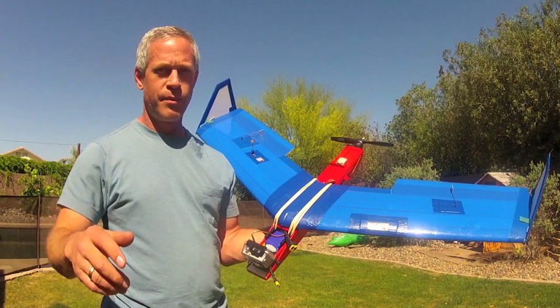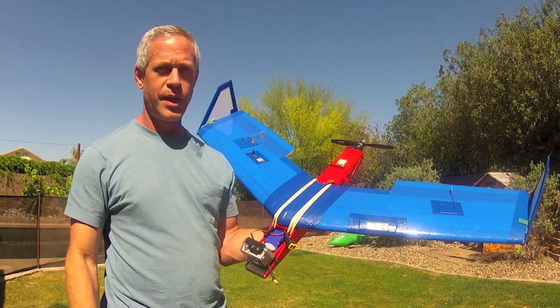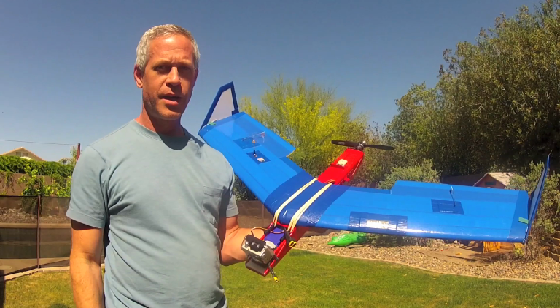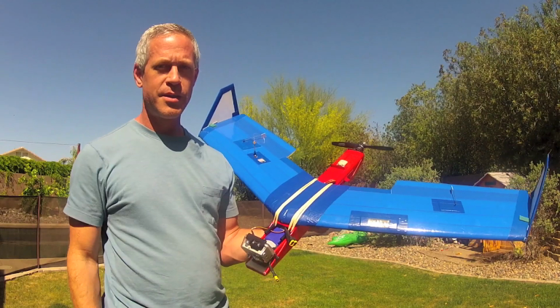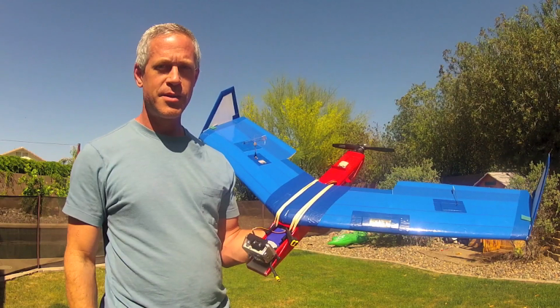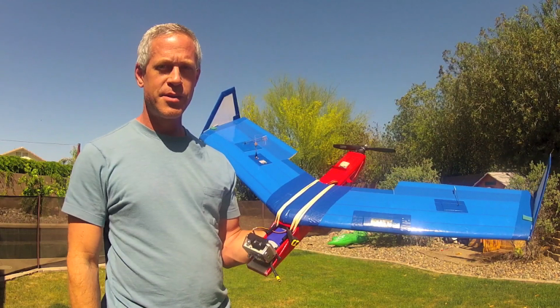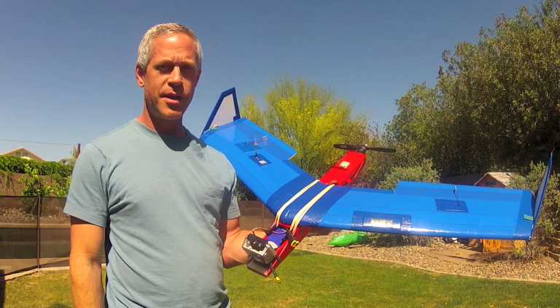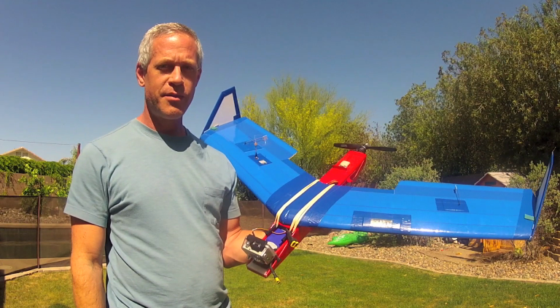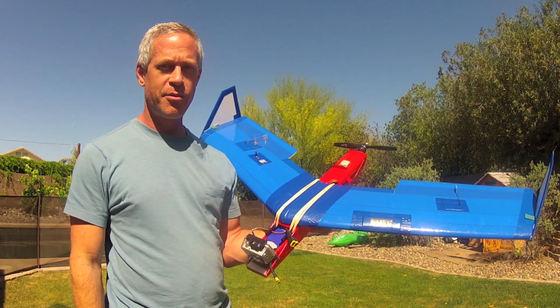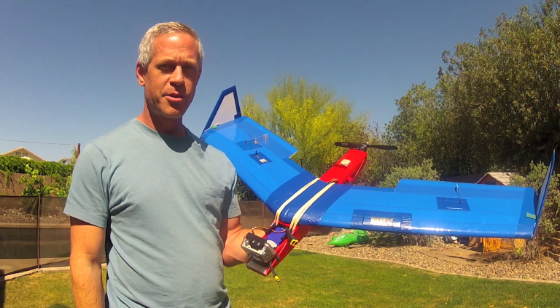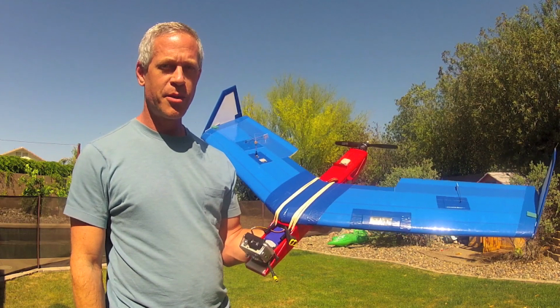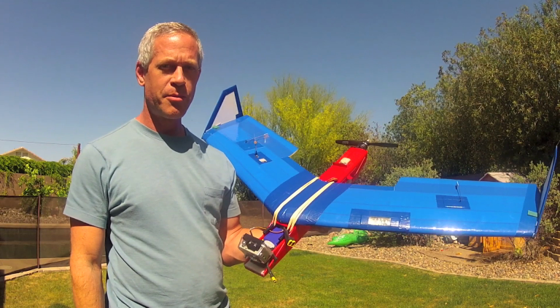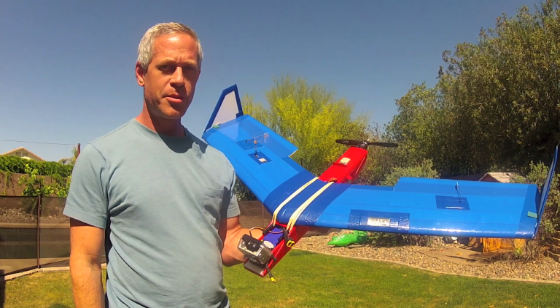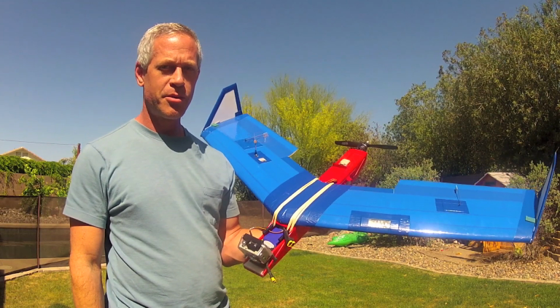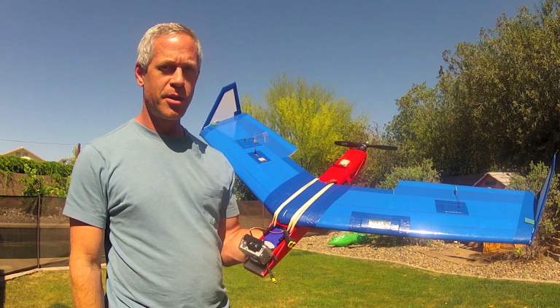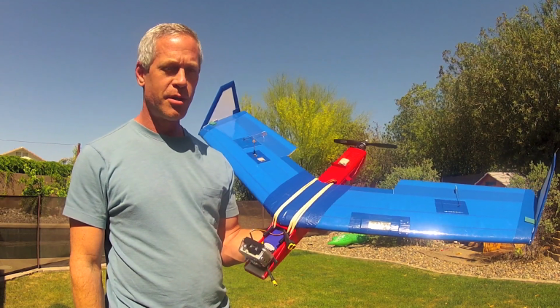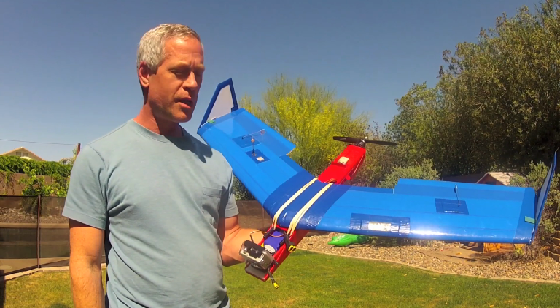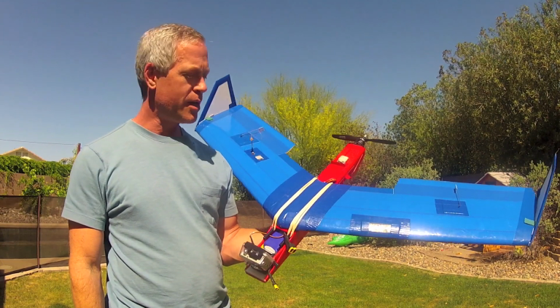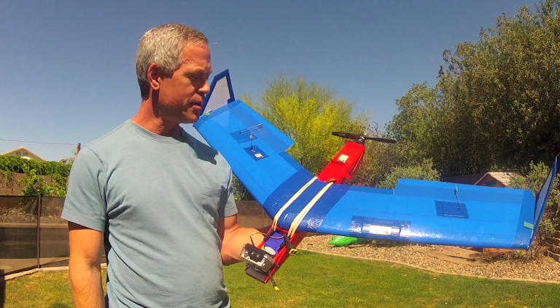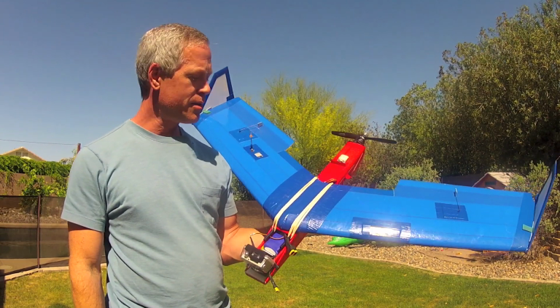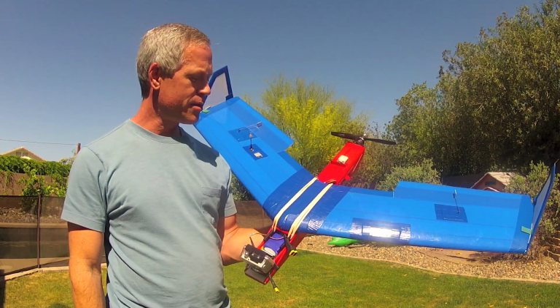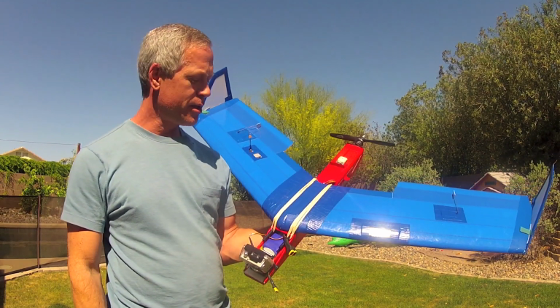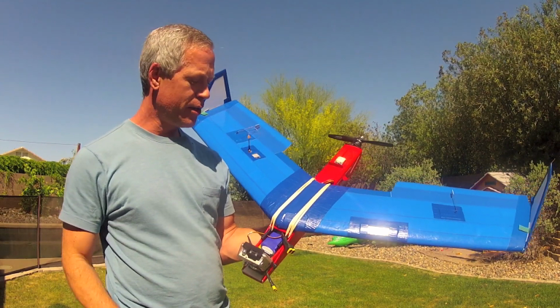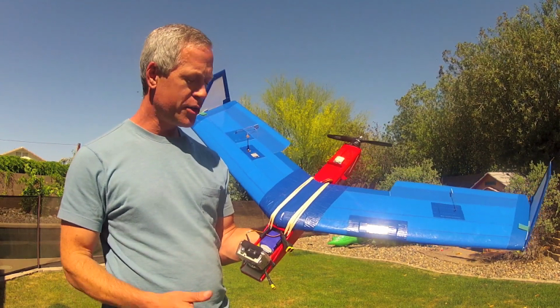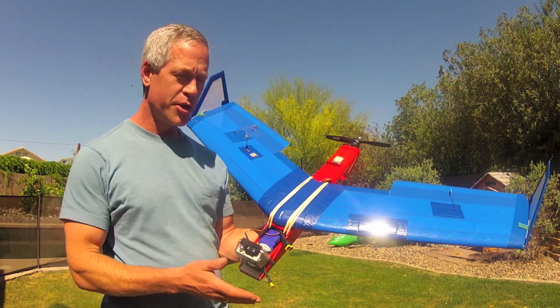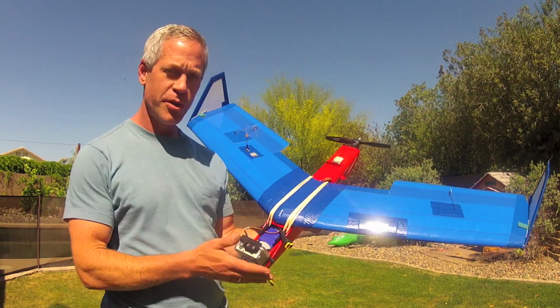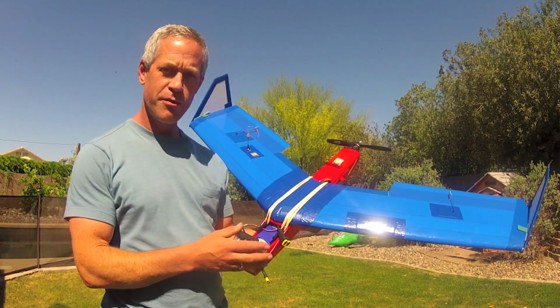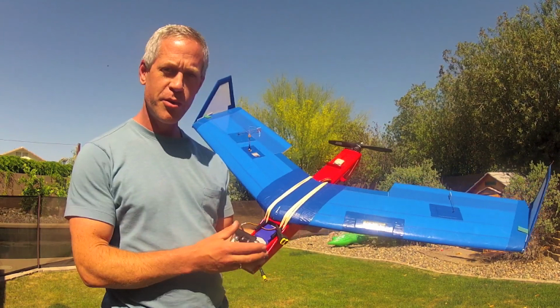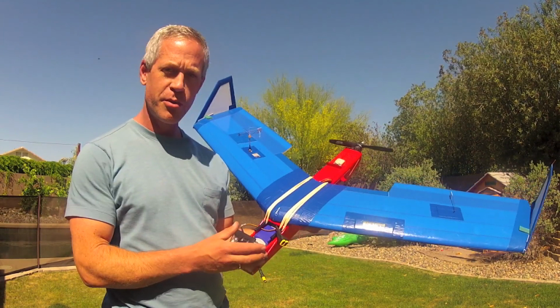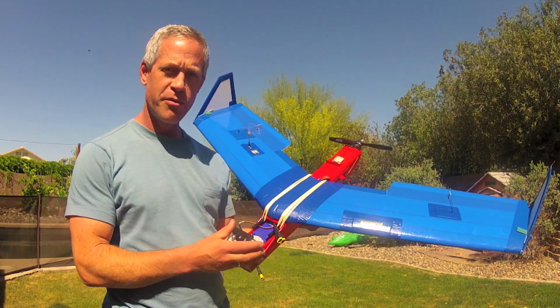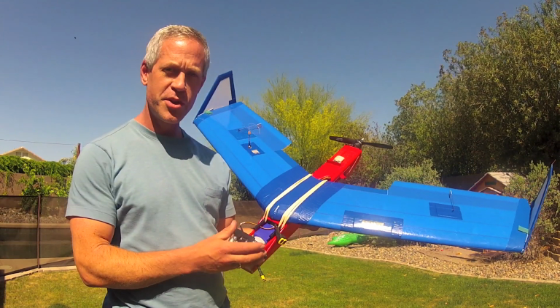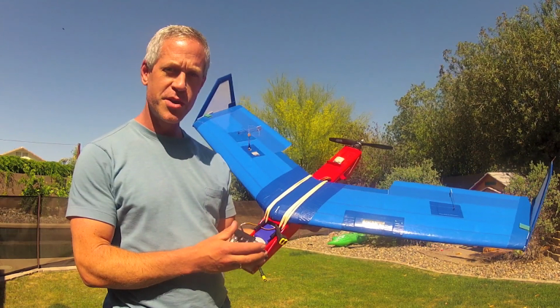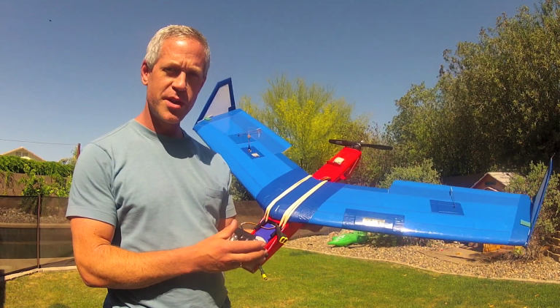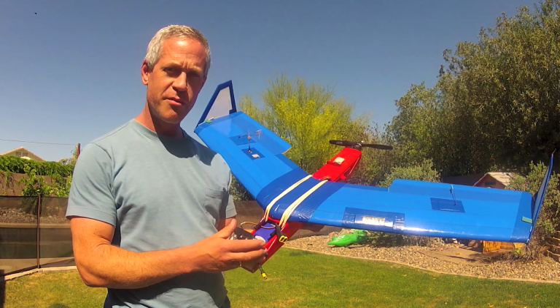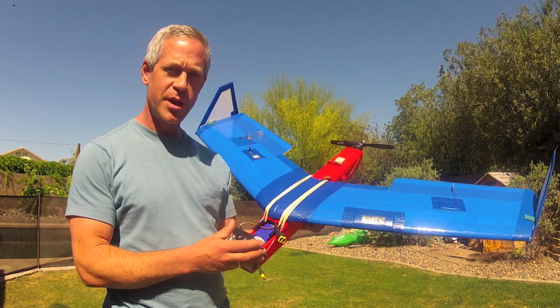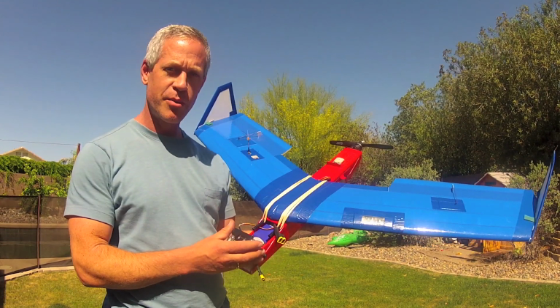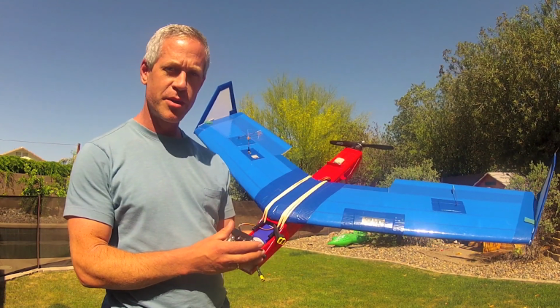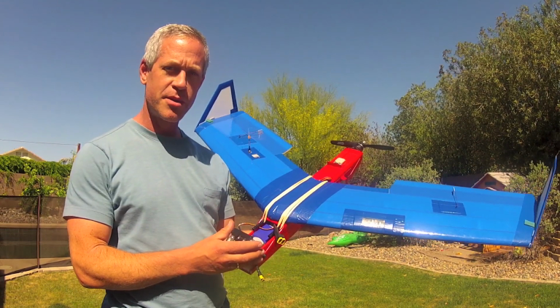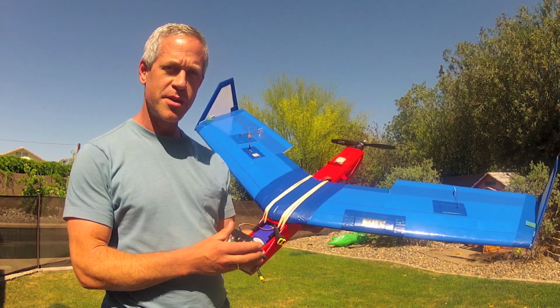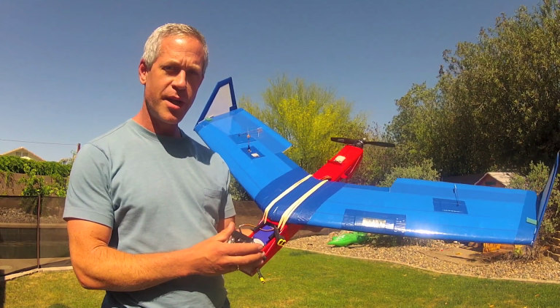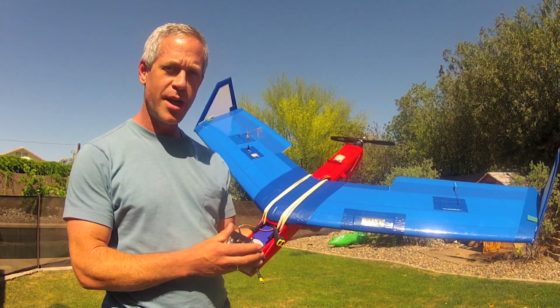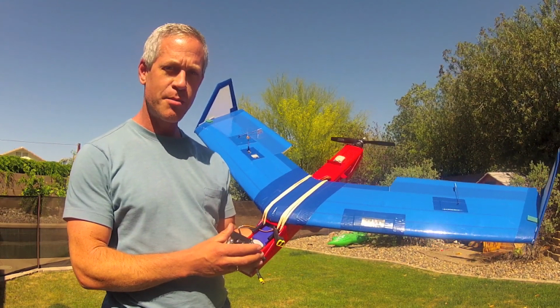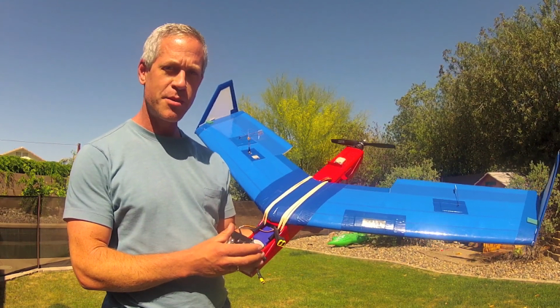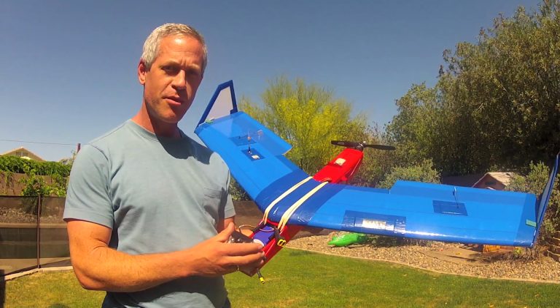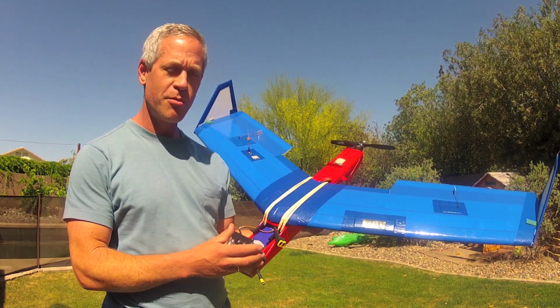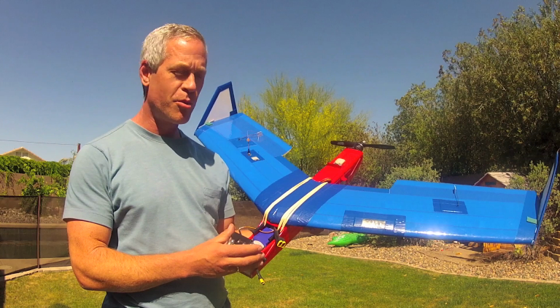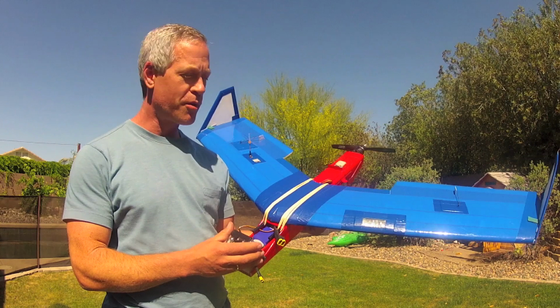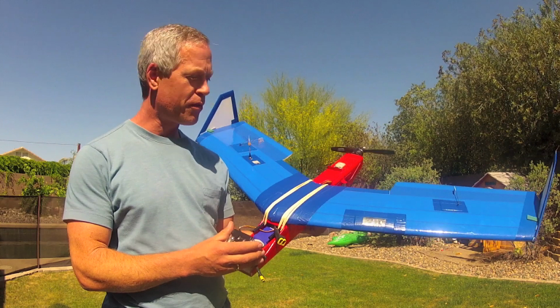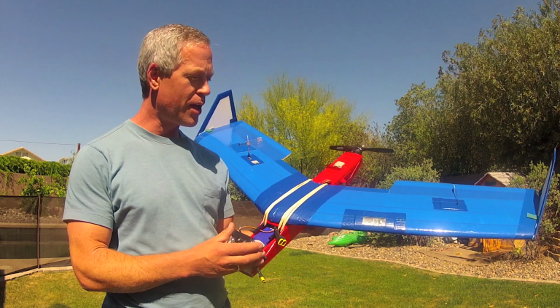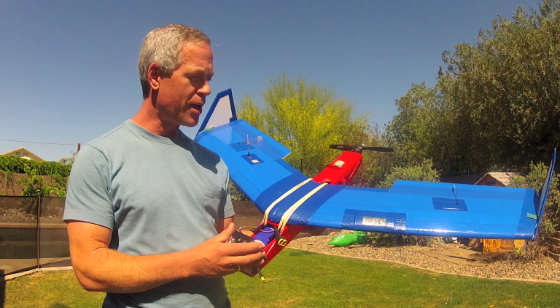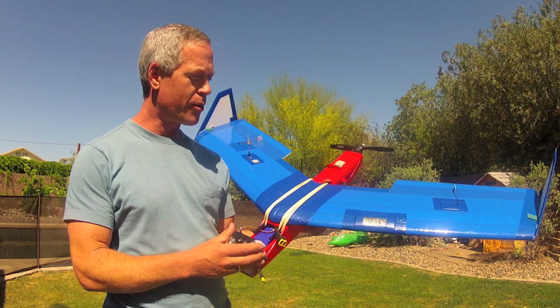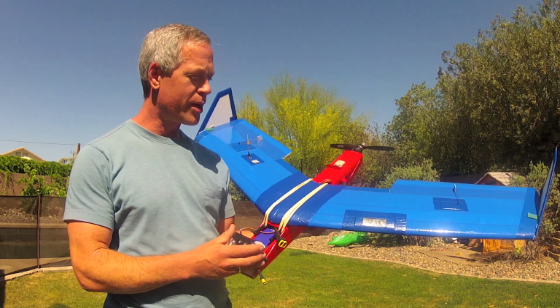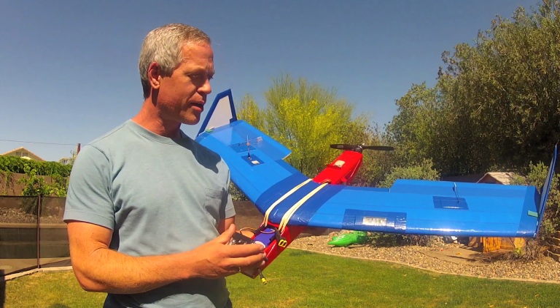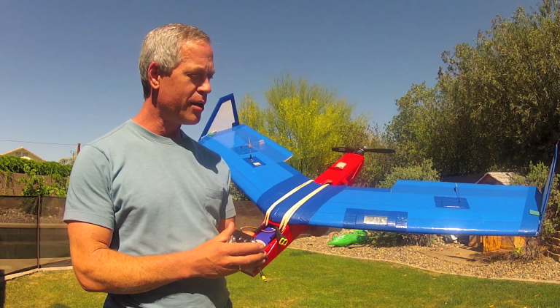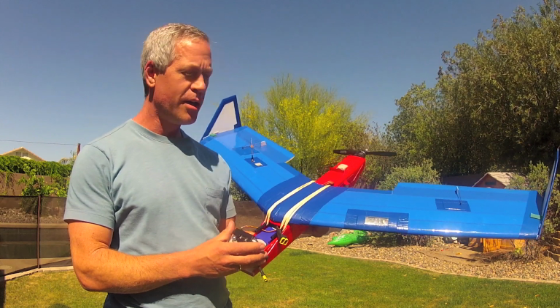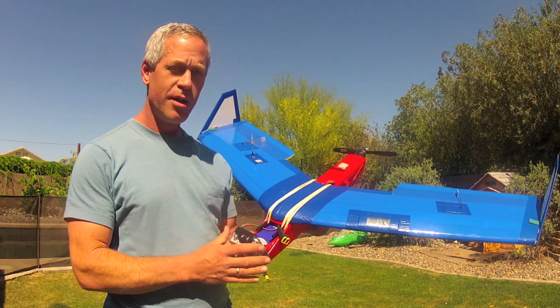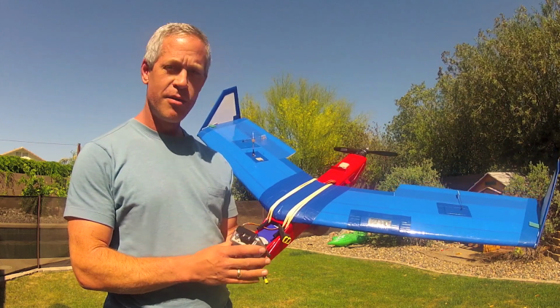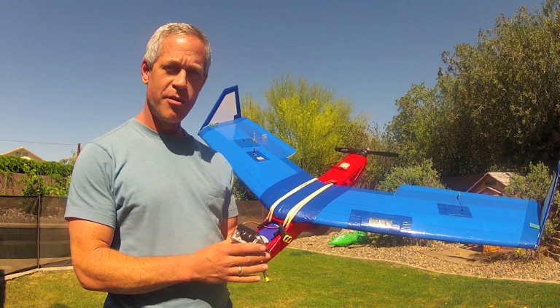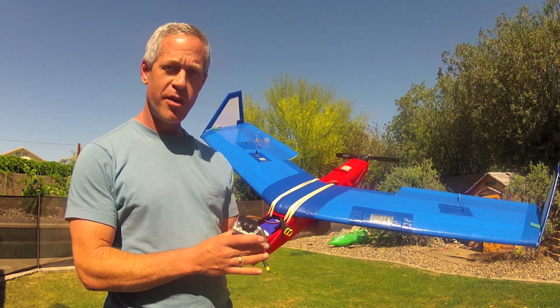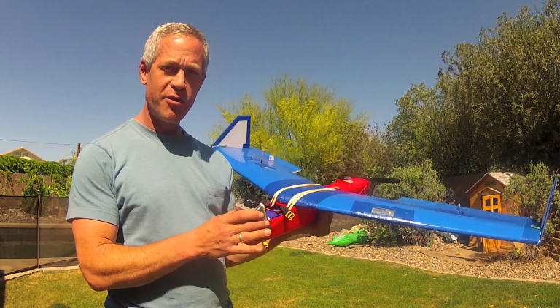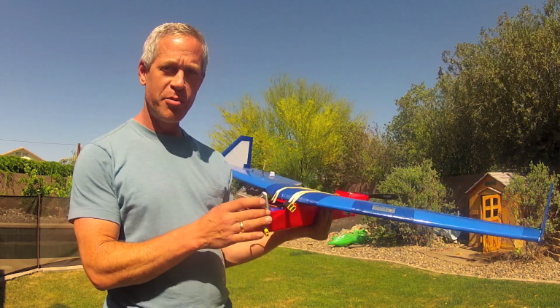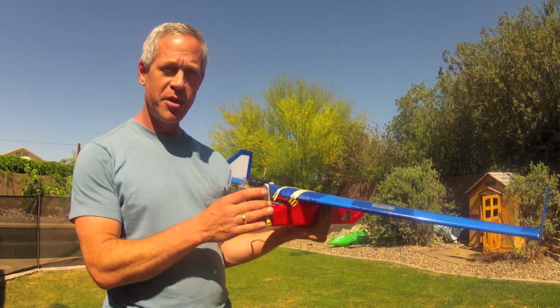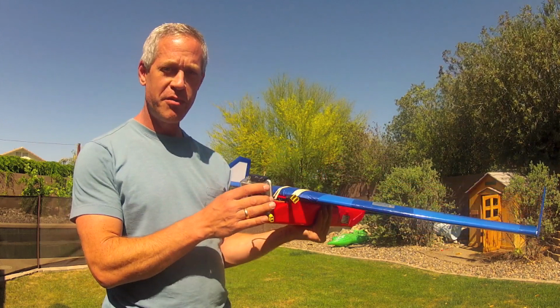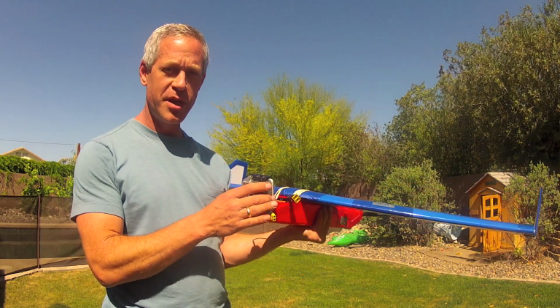Hey guys, it's Ed from Experimental Airlines, here to show you a few revisions I've made with the Synapse Foamboard Flying Wing for FPV.